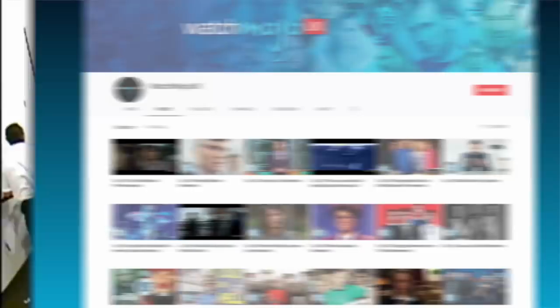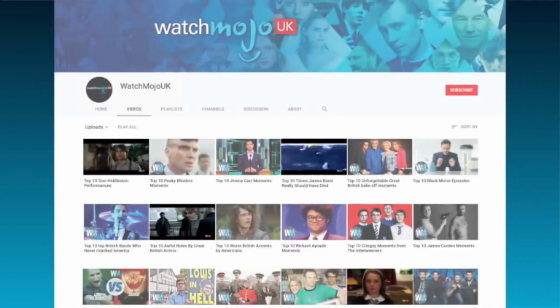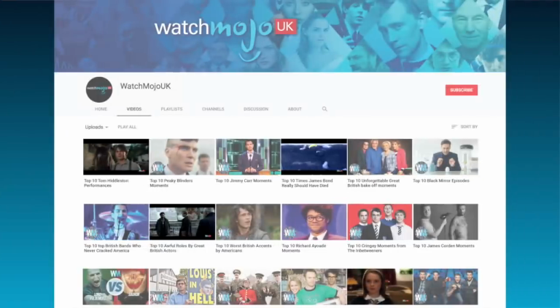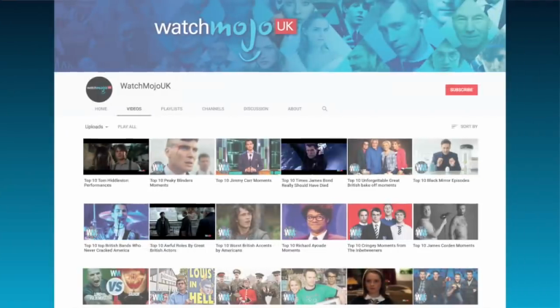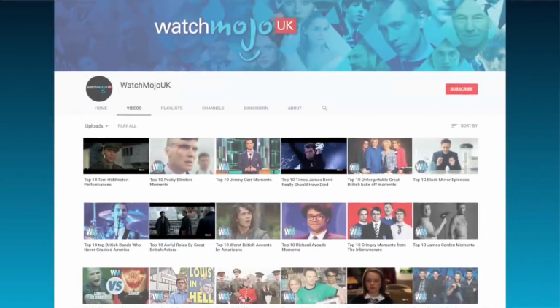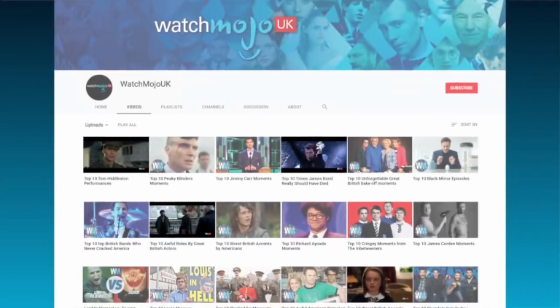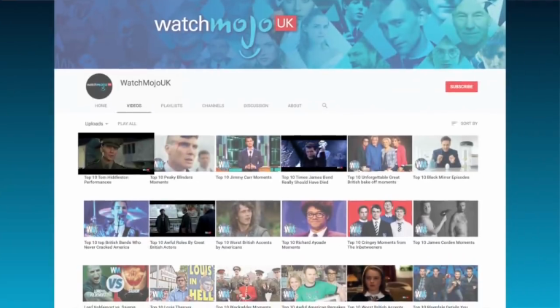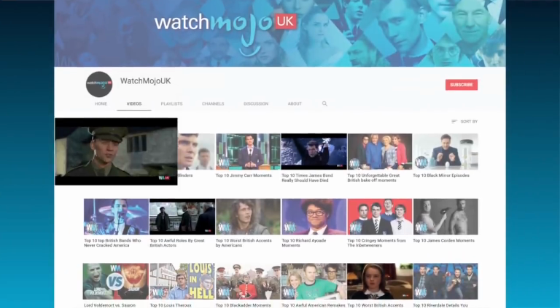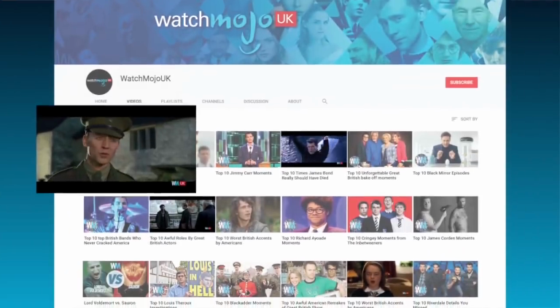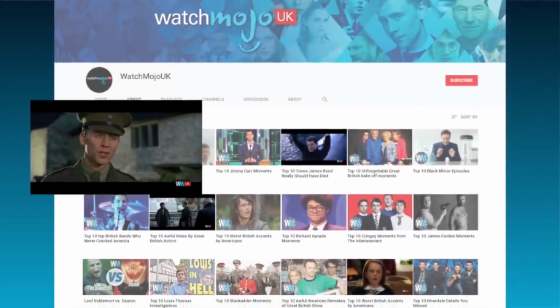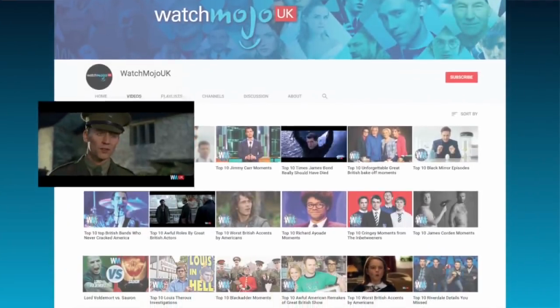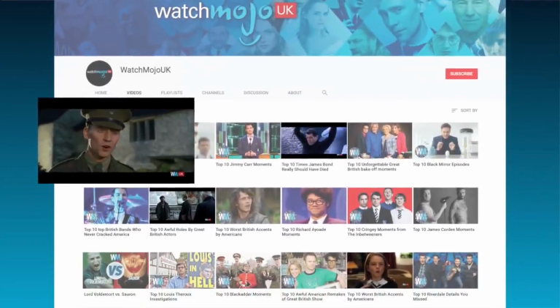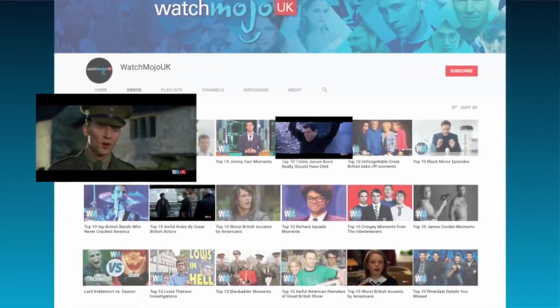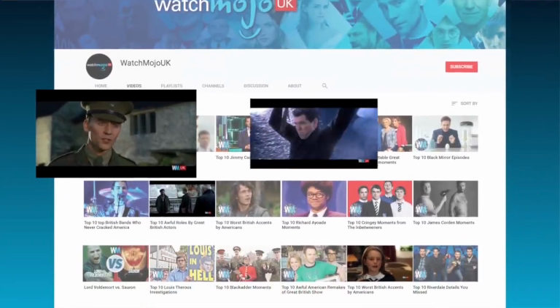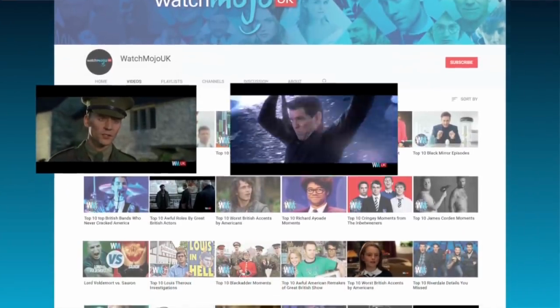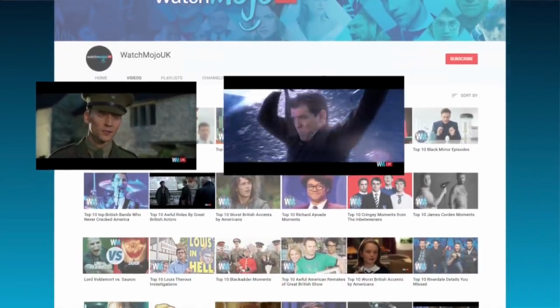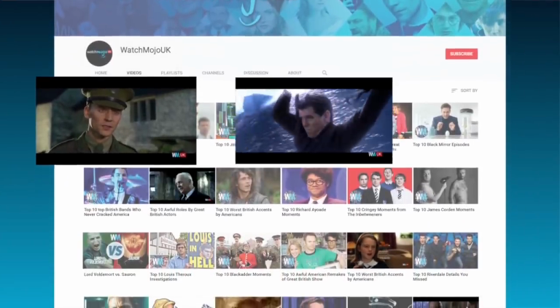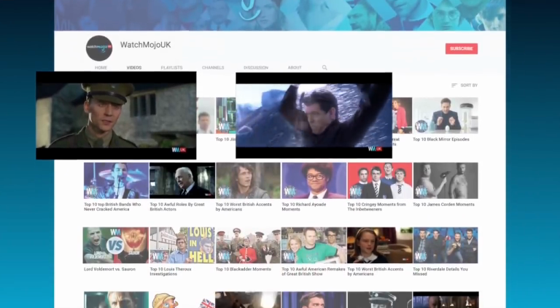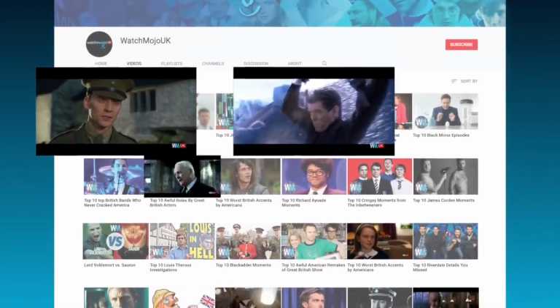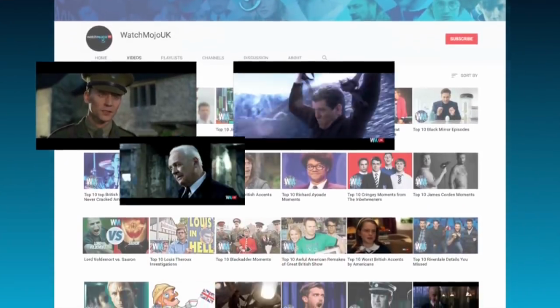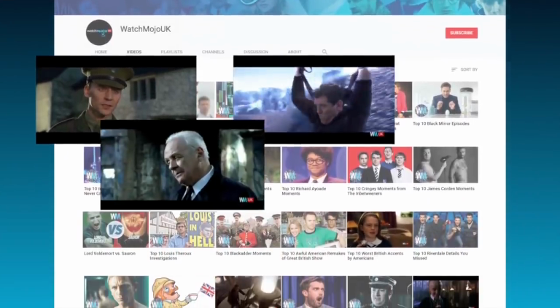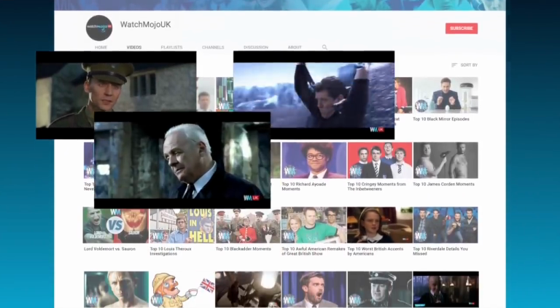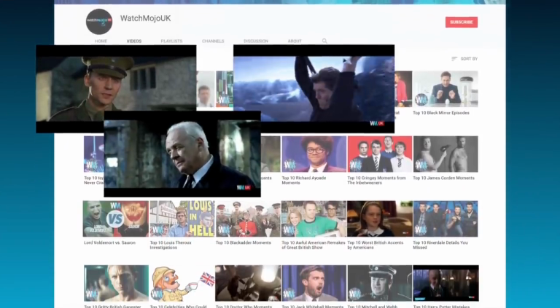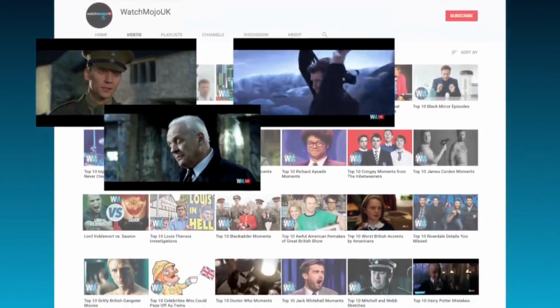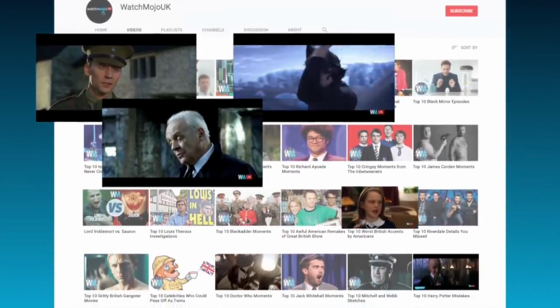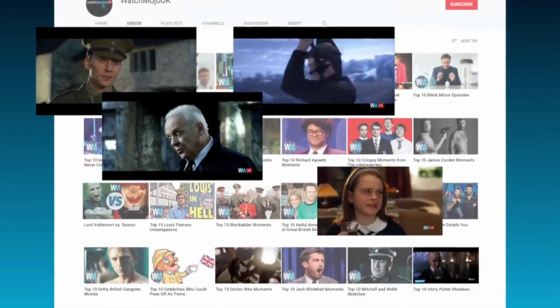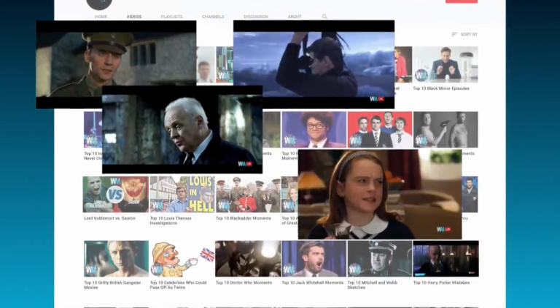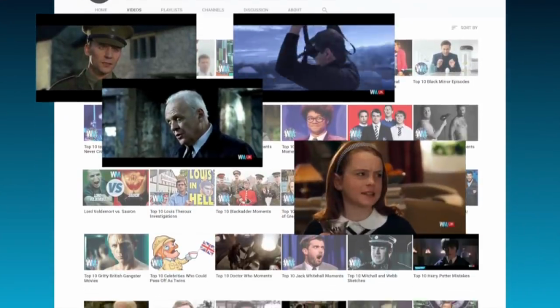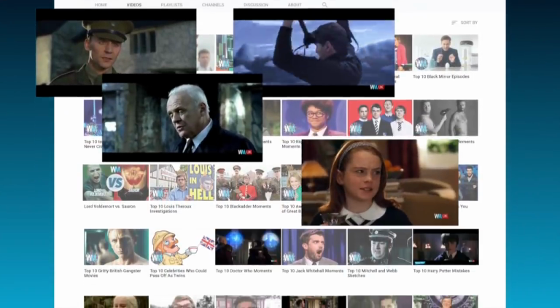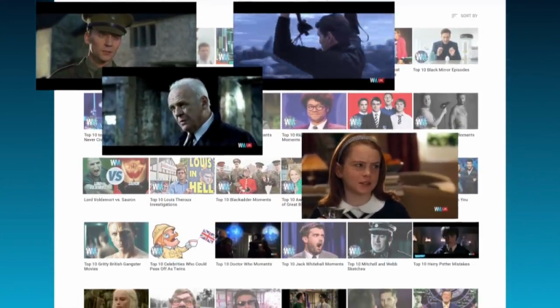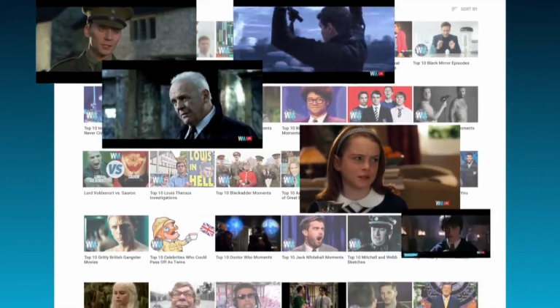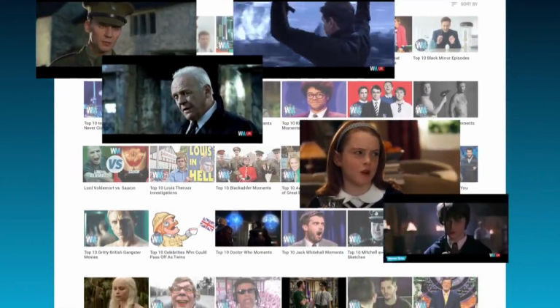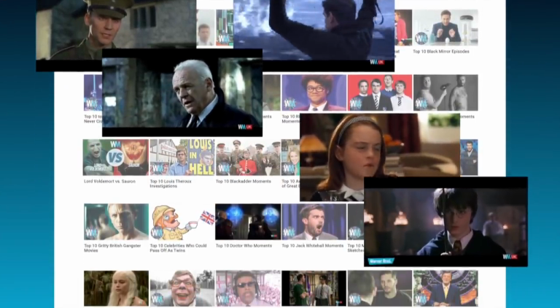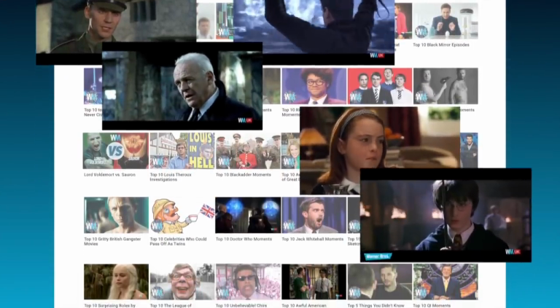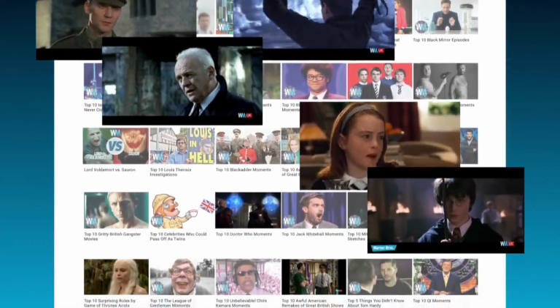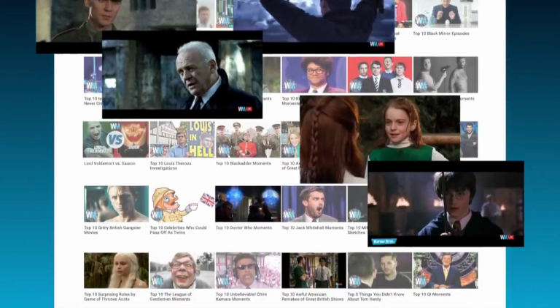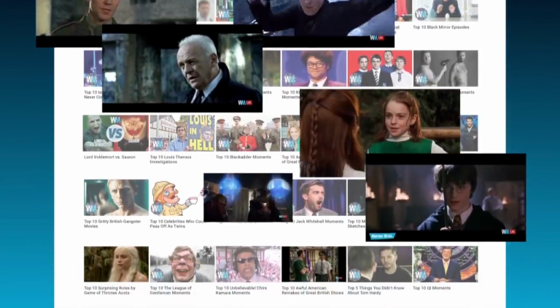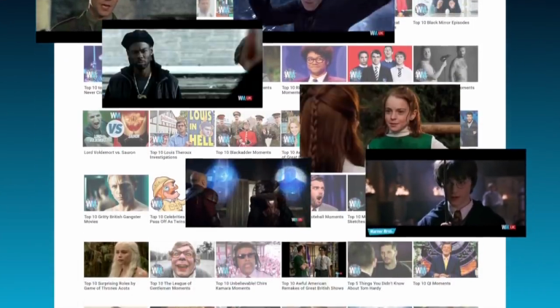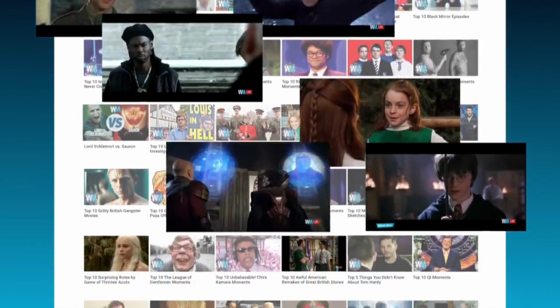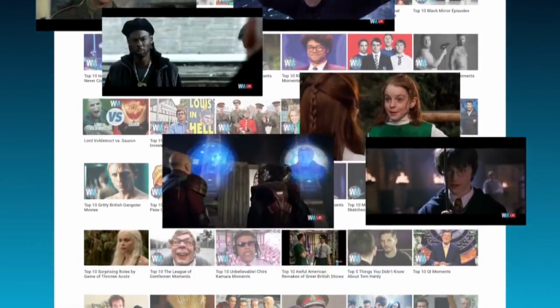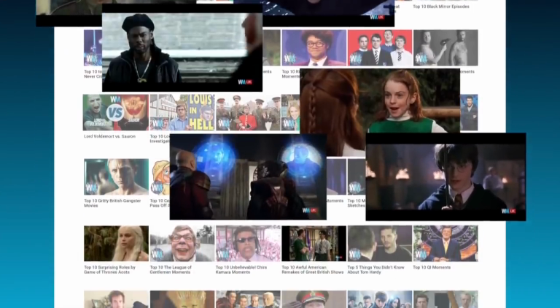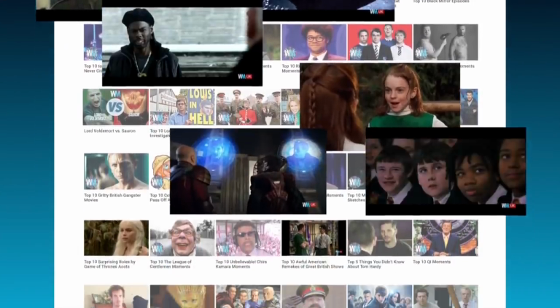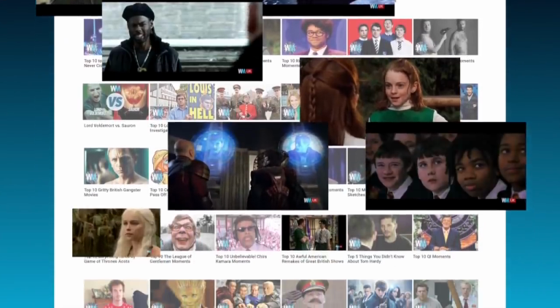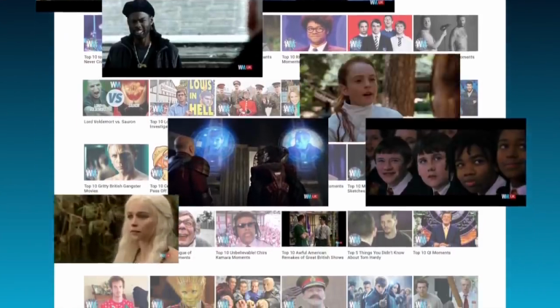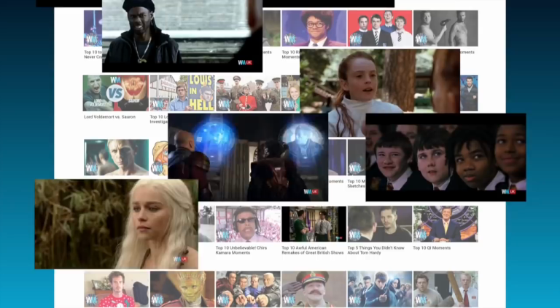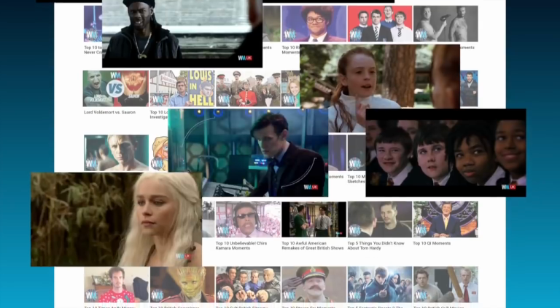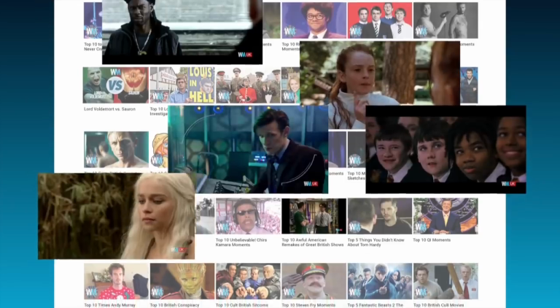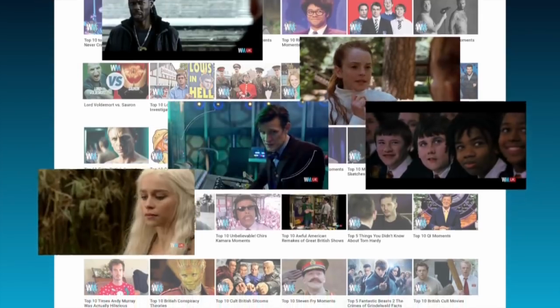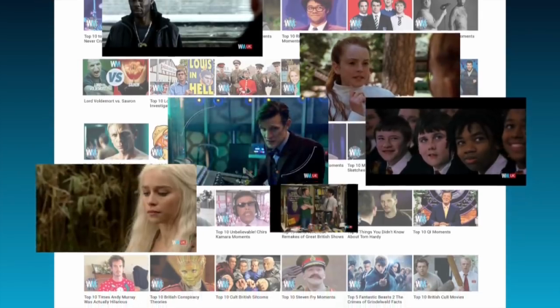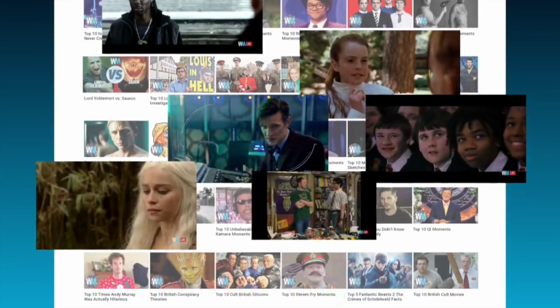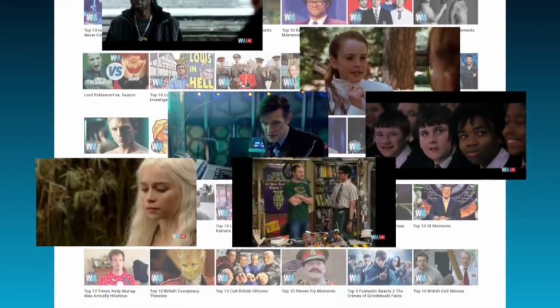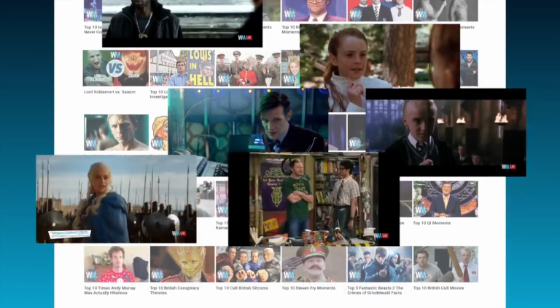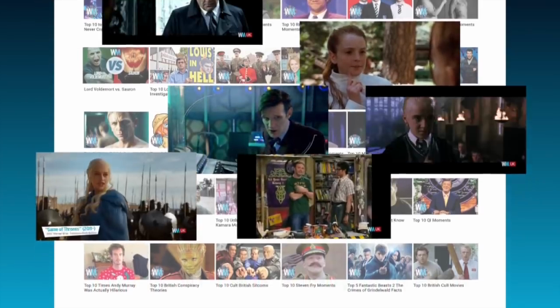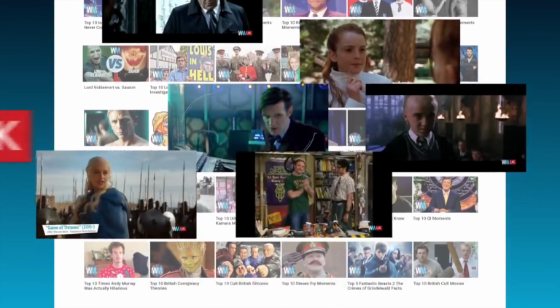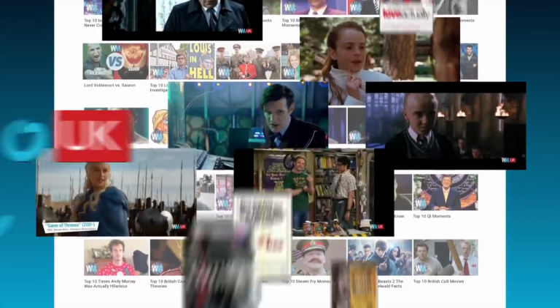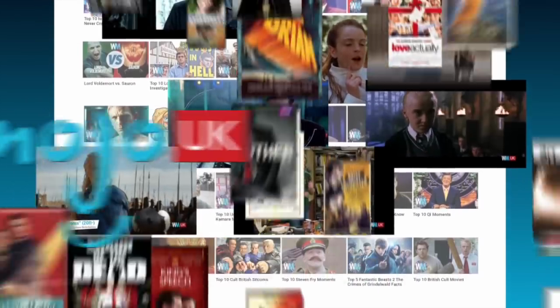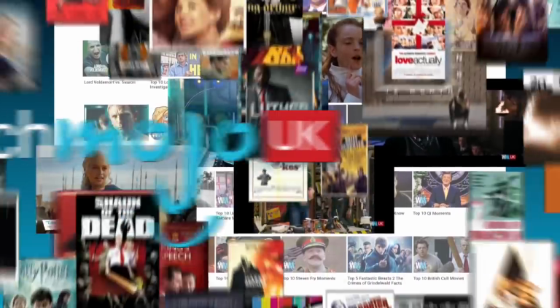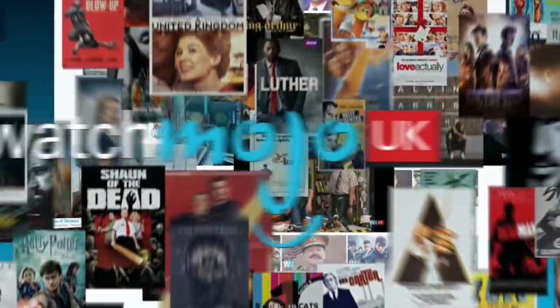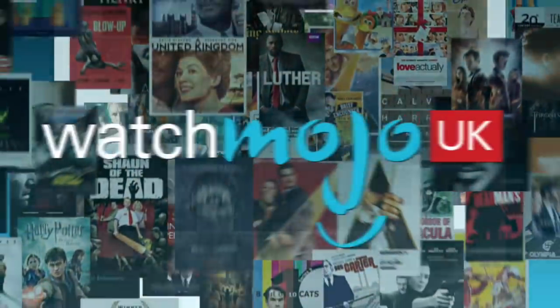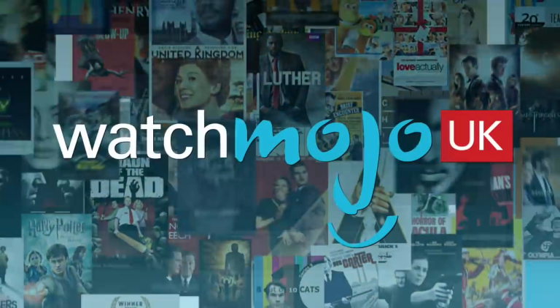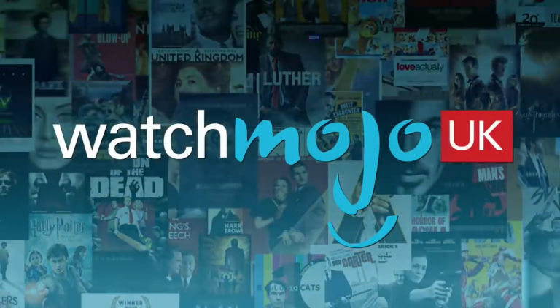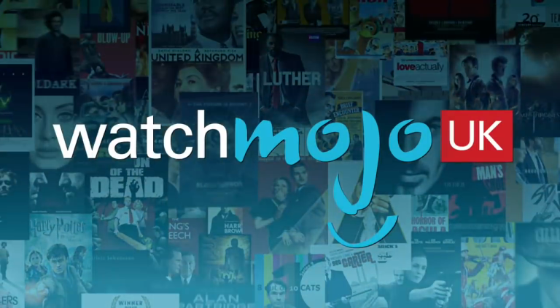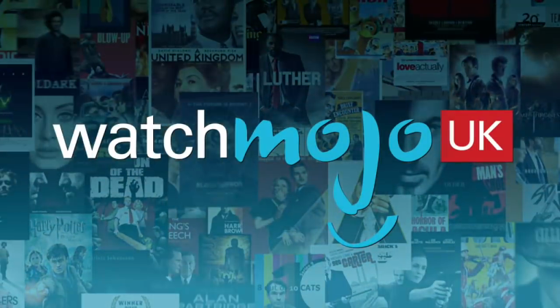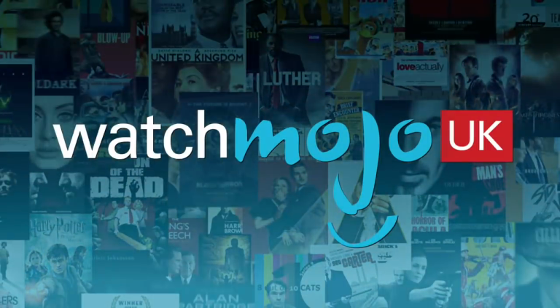Looking for WatchMojo videos with a British twist? Pack your bags and take a trip to WatchMojo UK for even more bloody brilliant content.